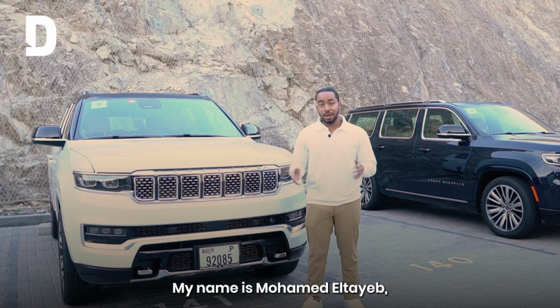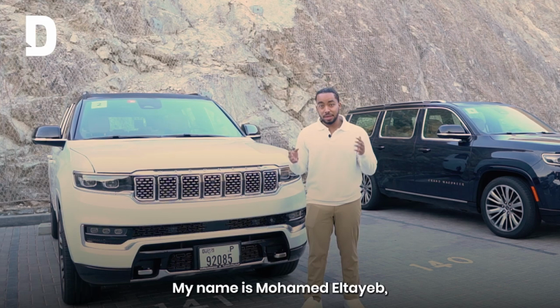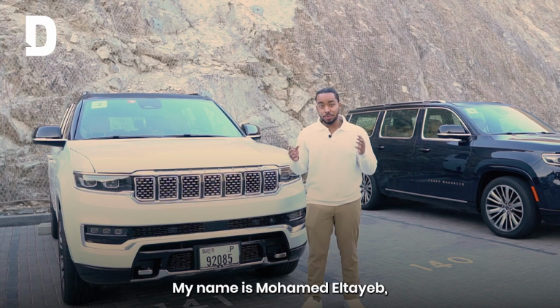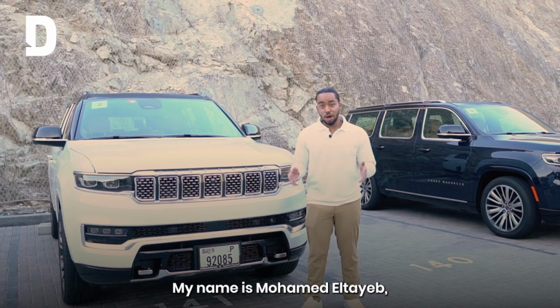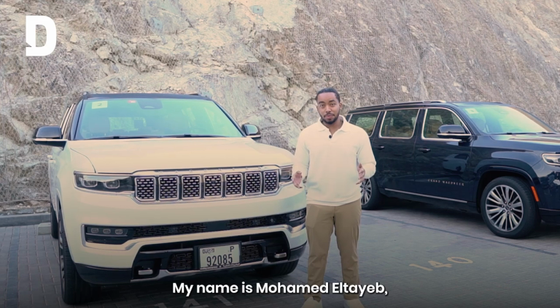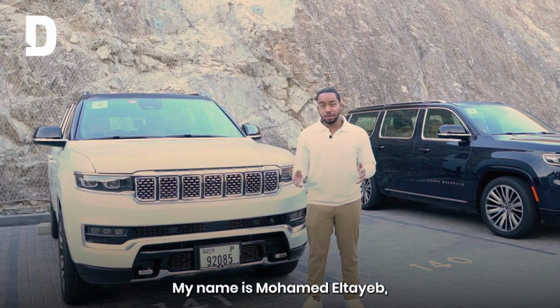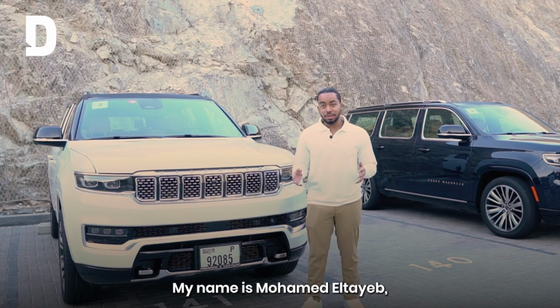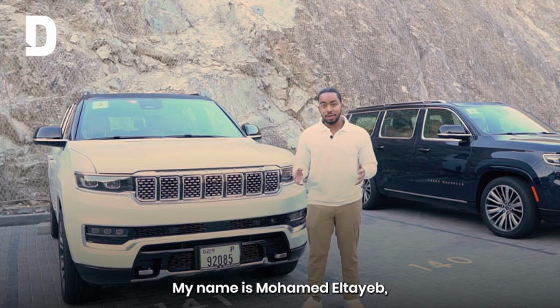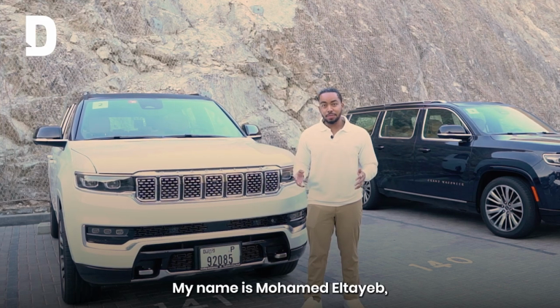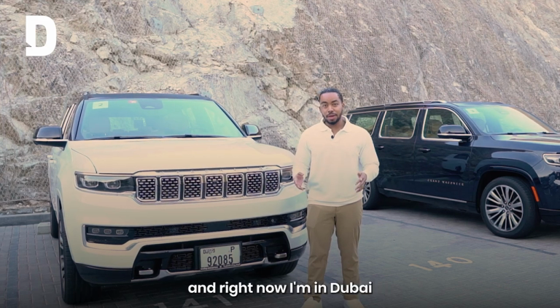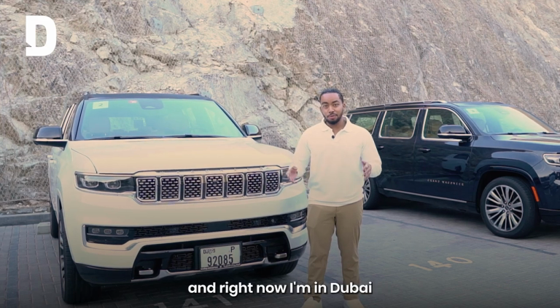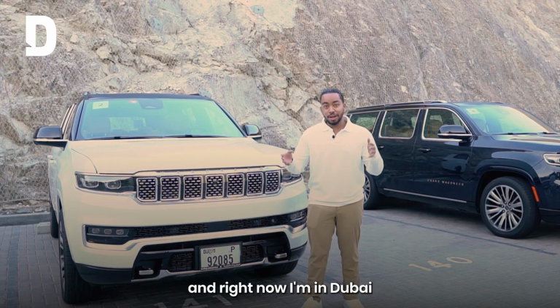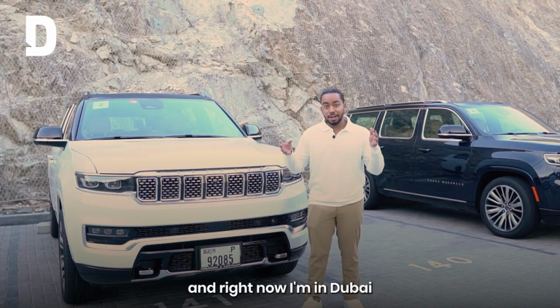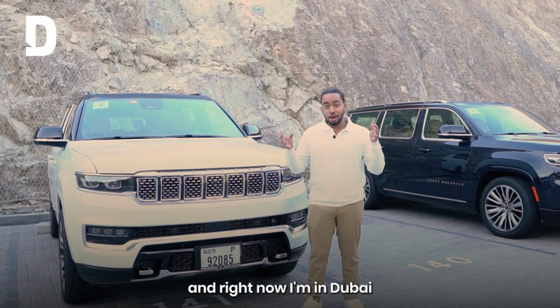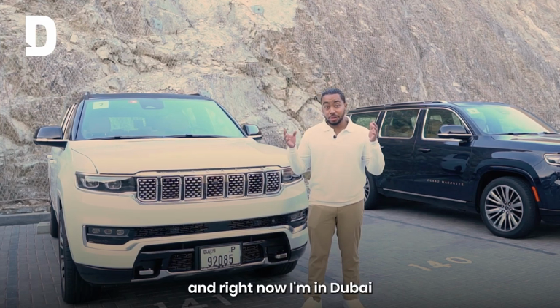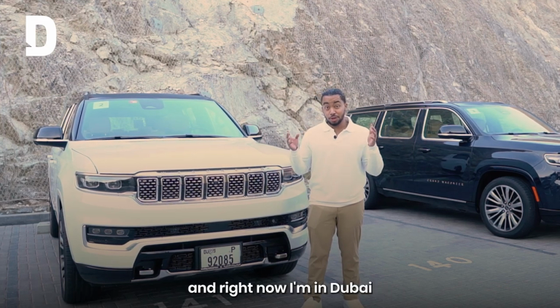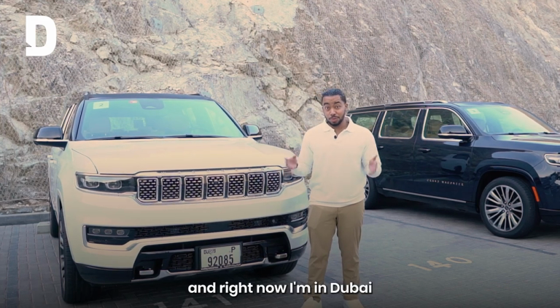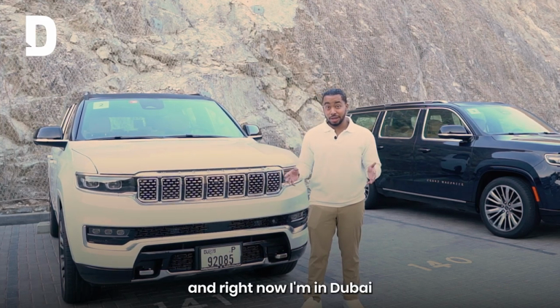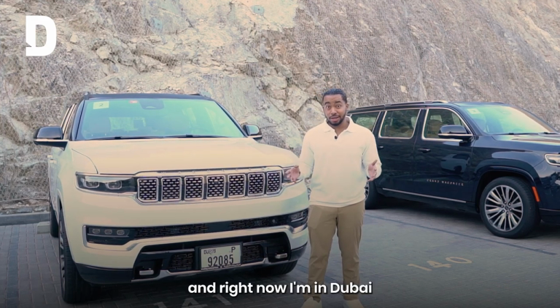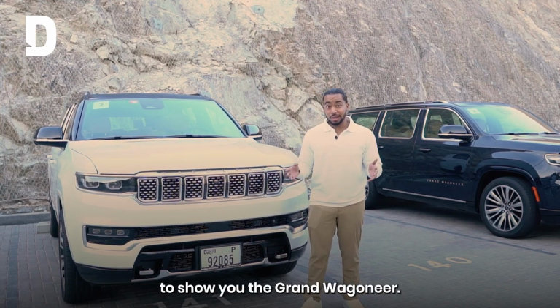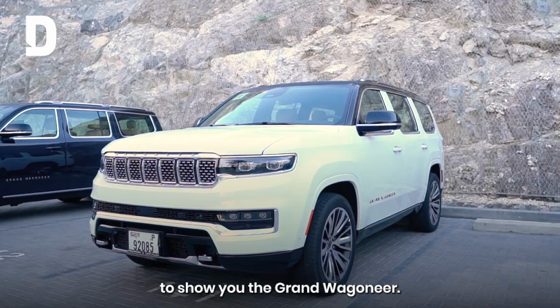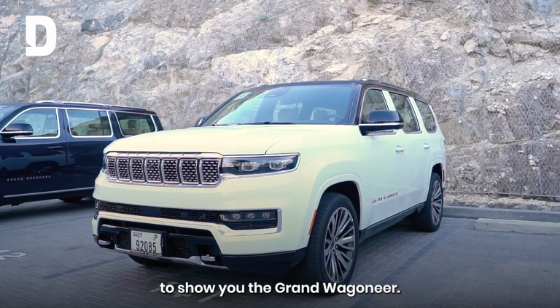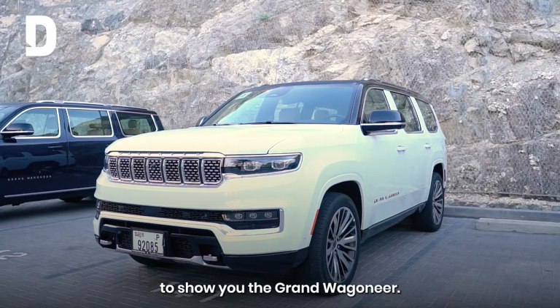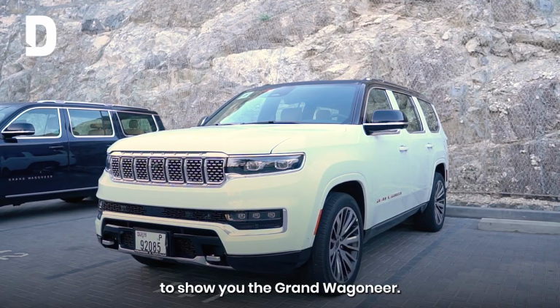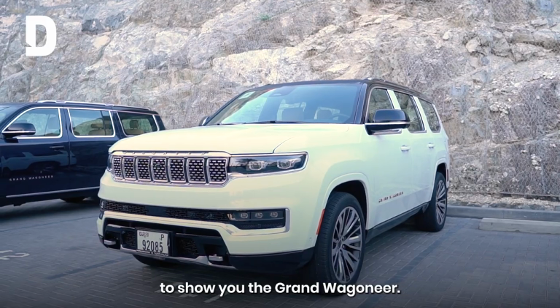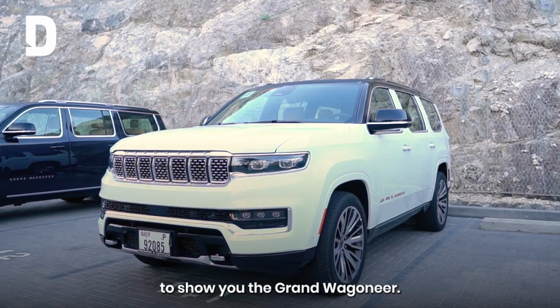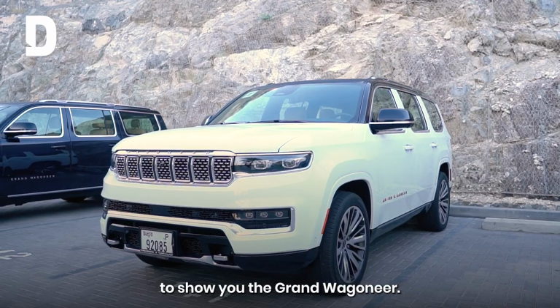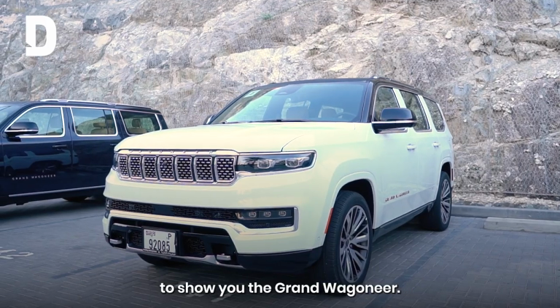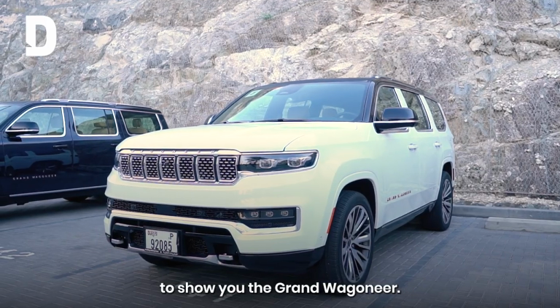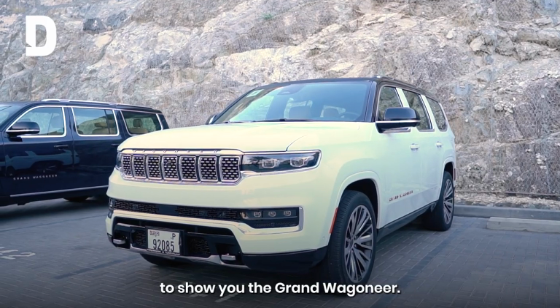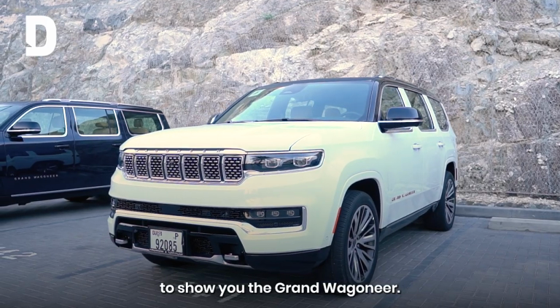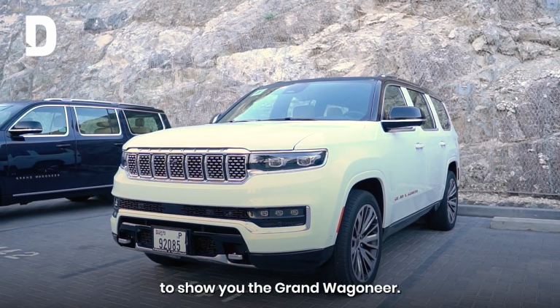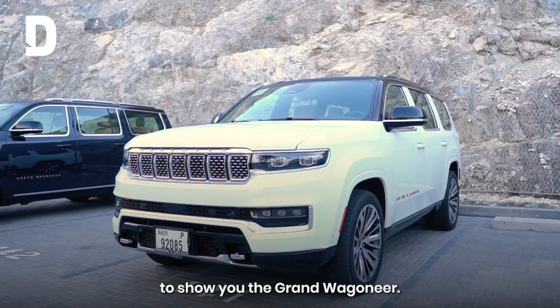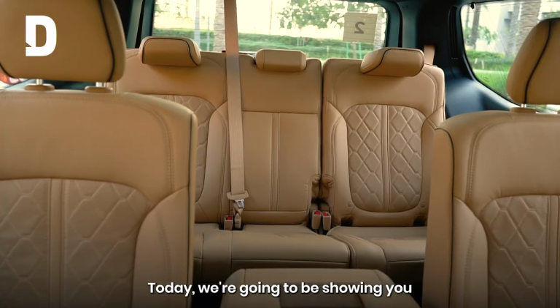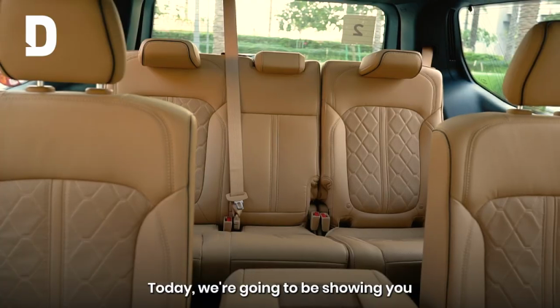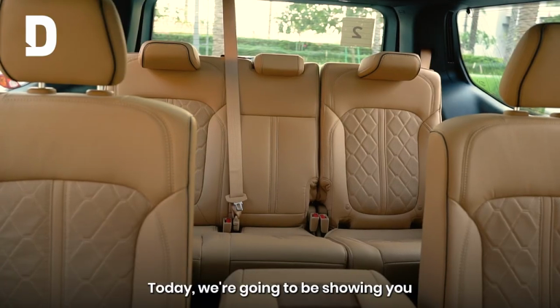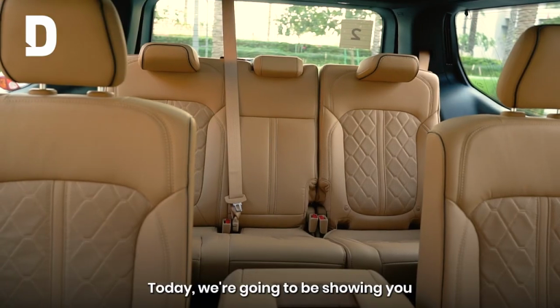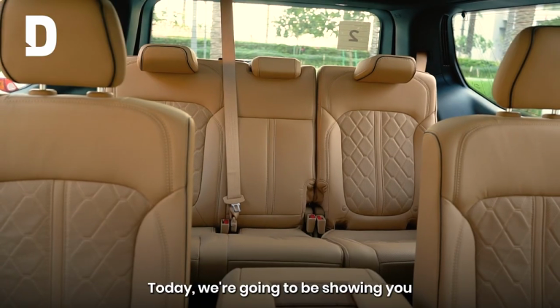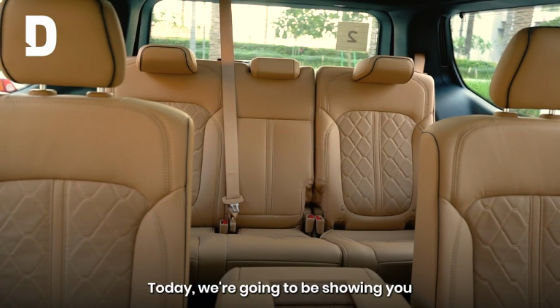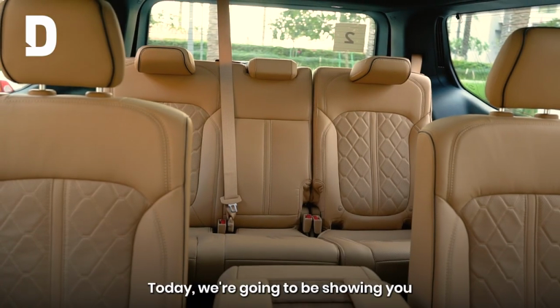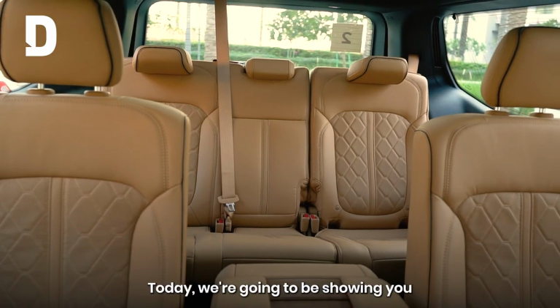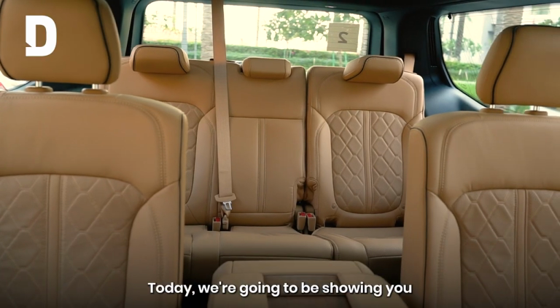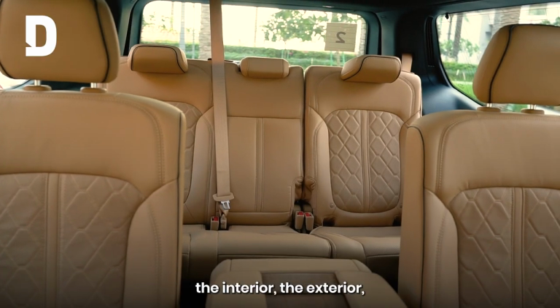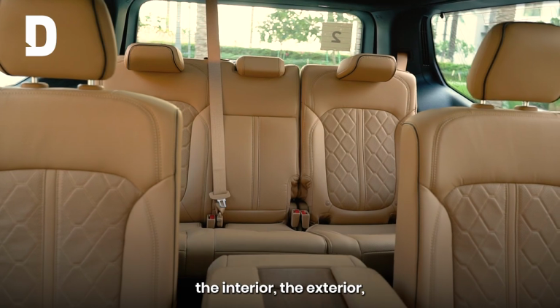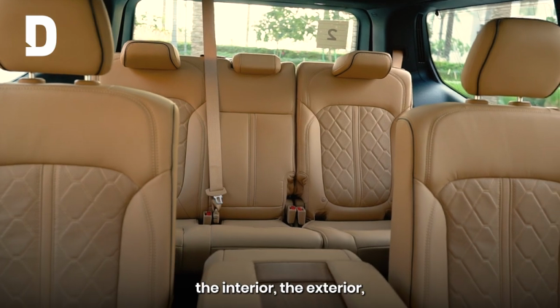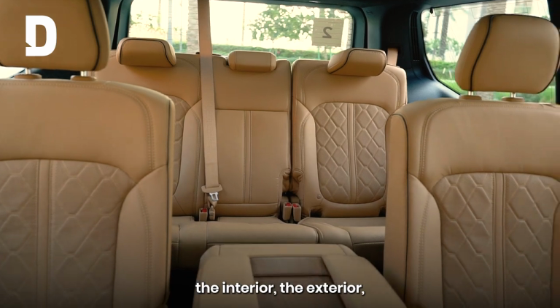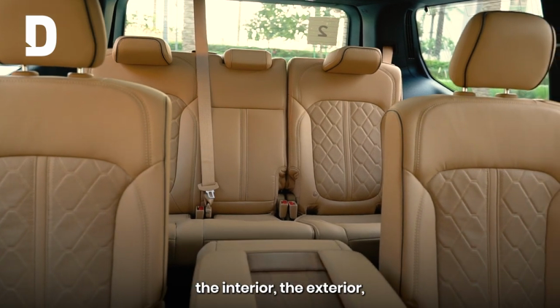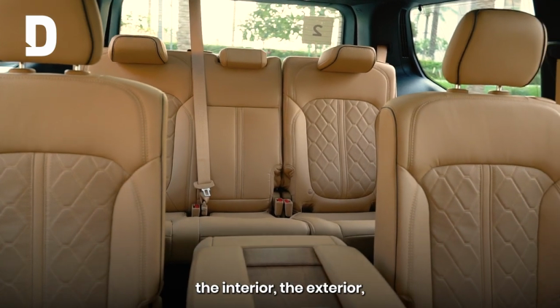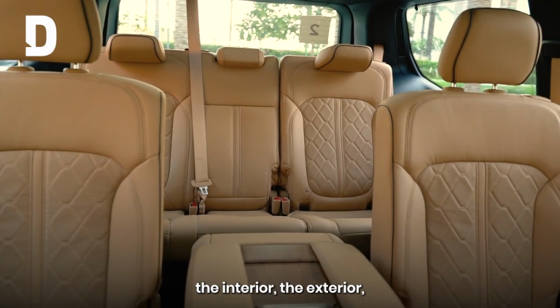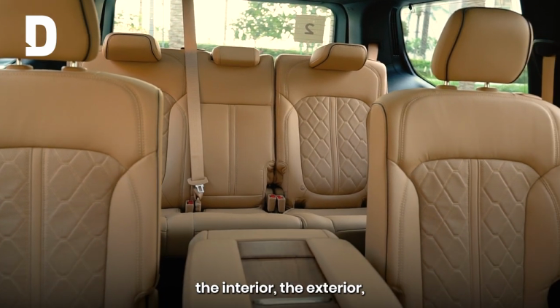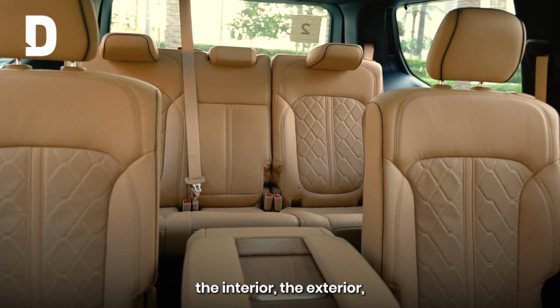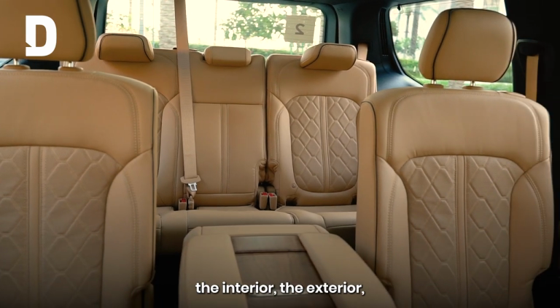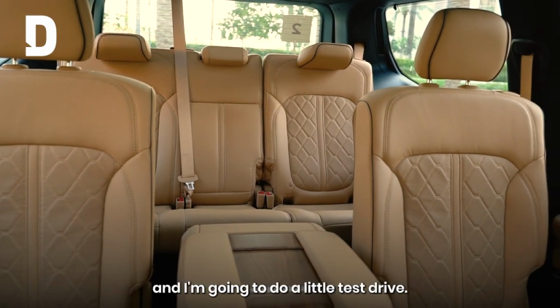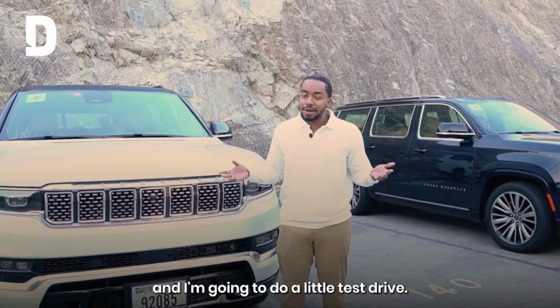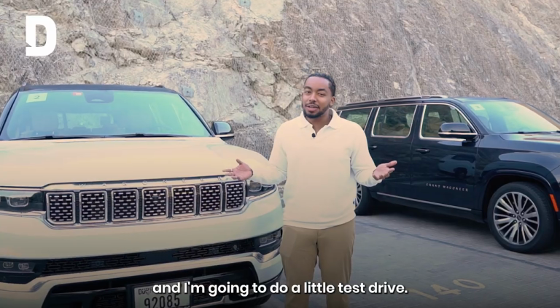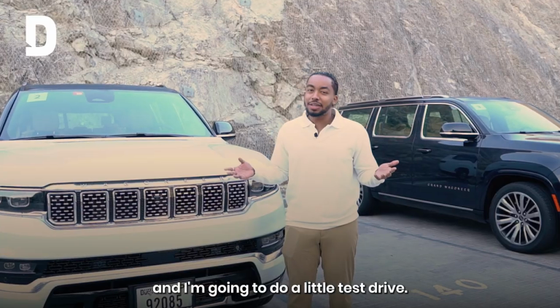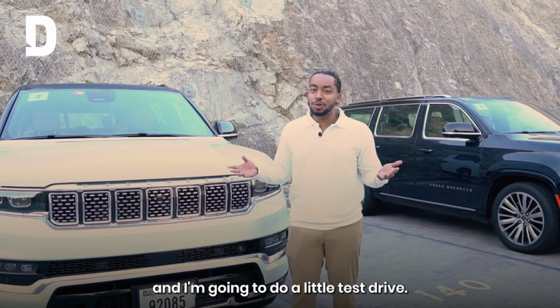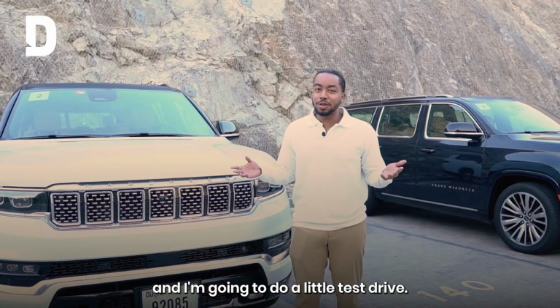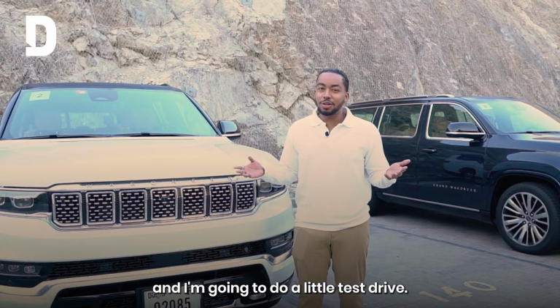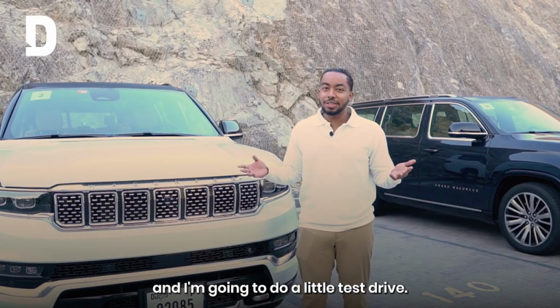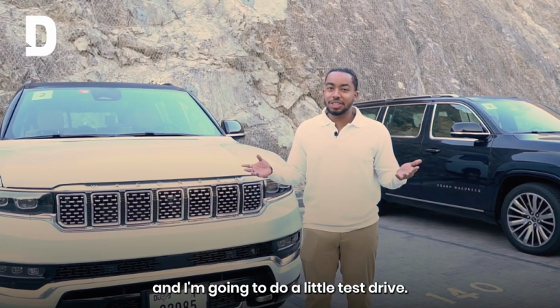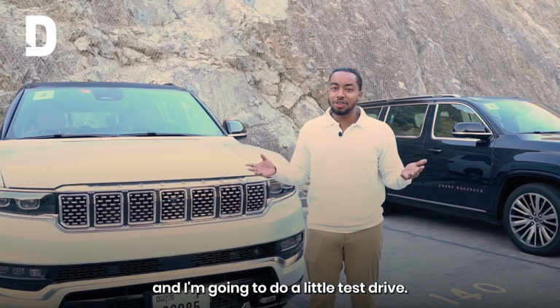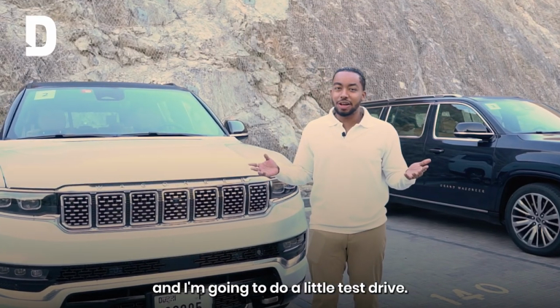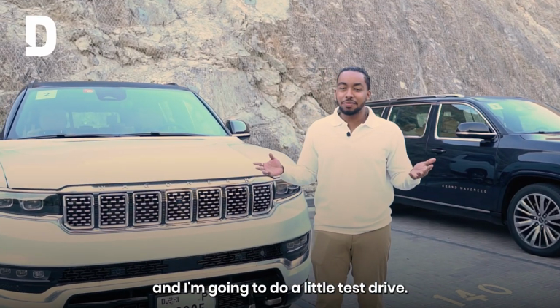My name is Muhammad Altaib and right now I'm in Dubai to show you the Grand Wagoneer. Today we're going to be showing you the interior, the exterior, and I'm going to do a little test drive.